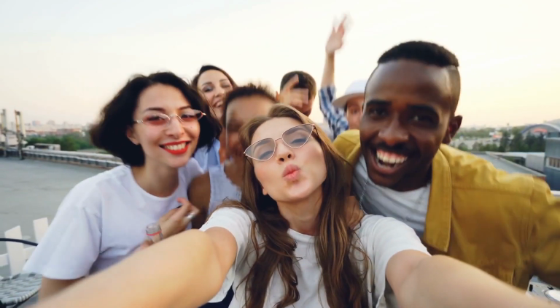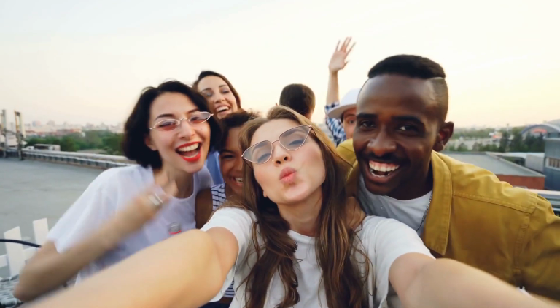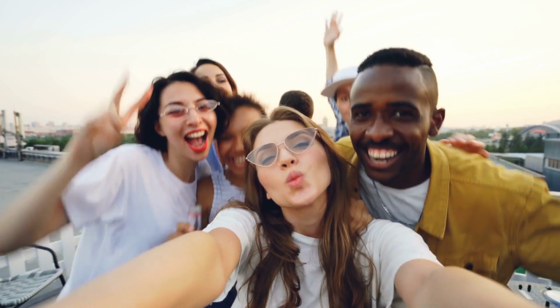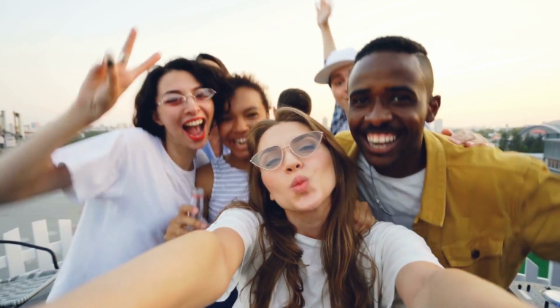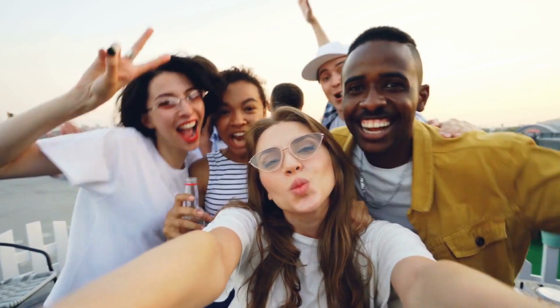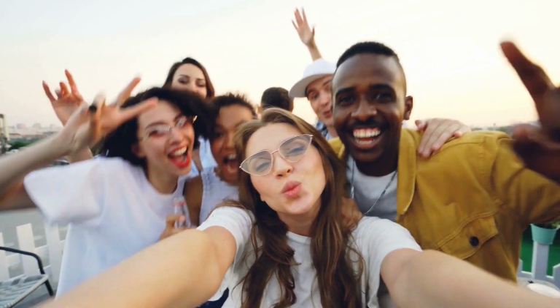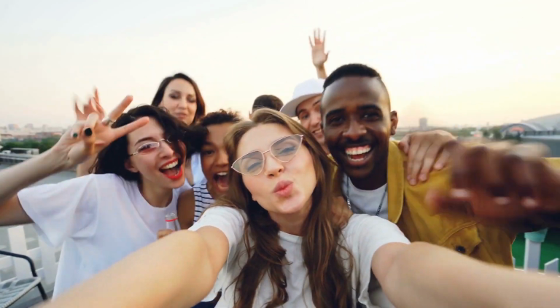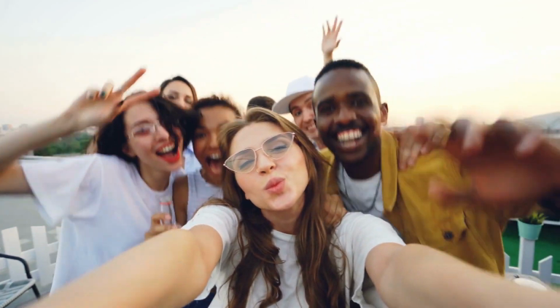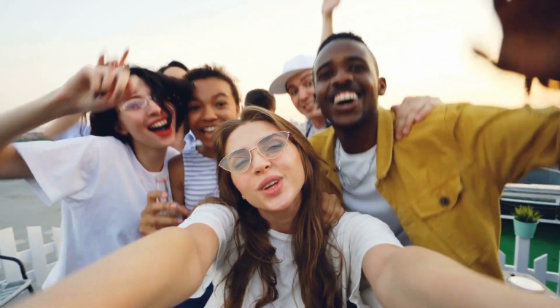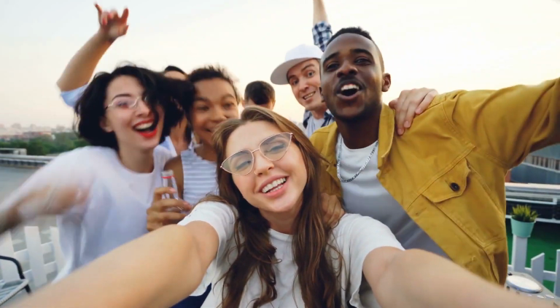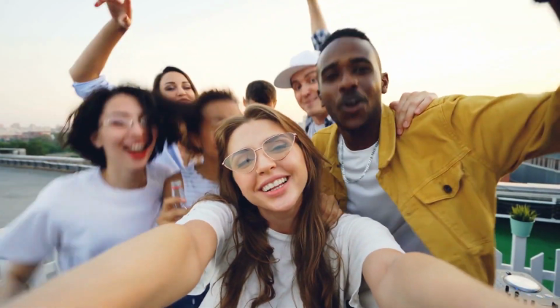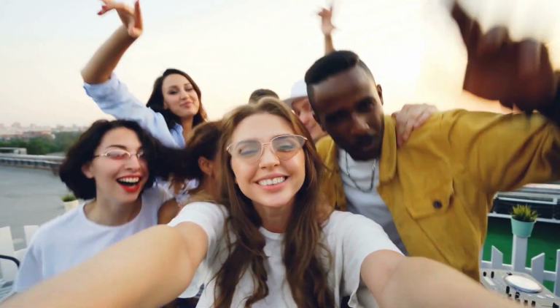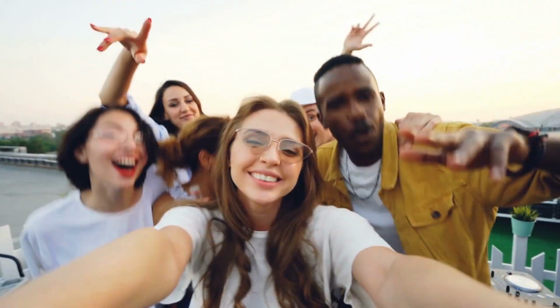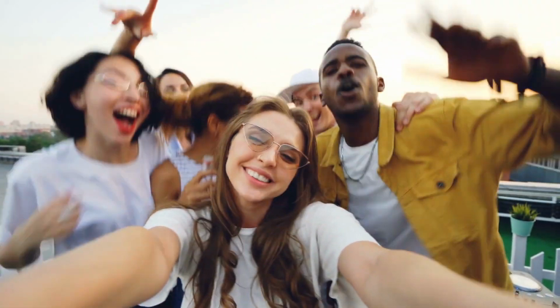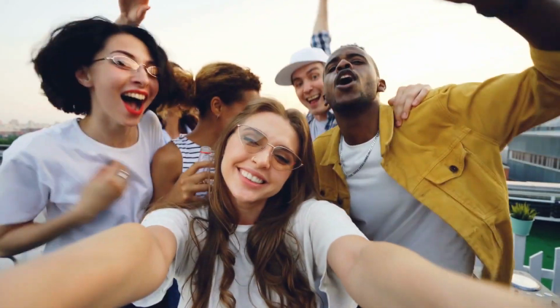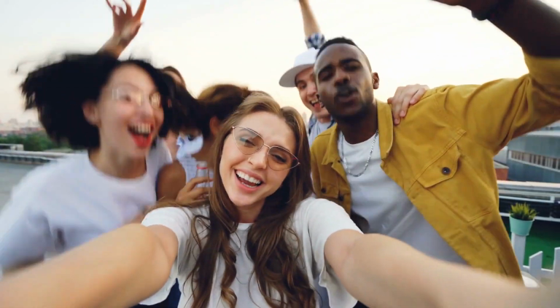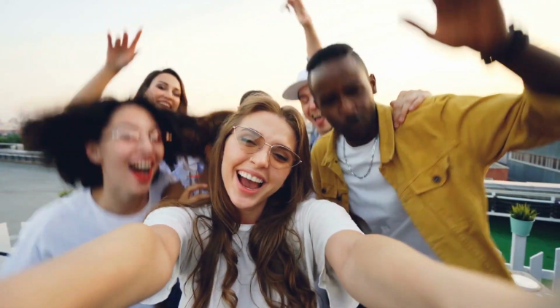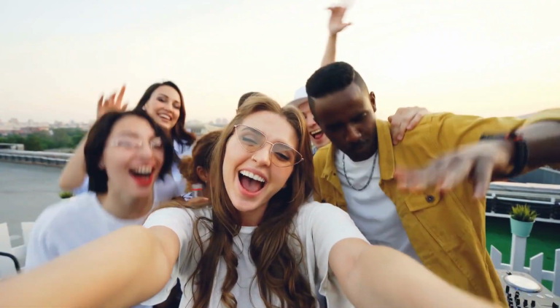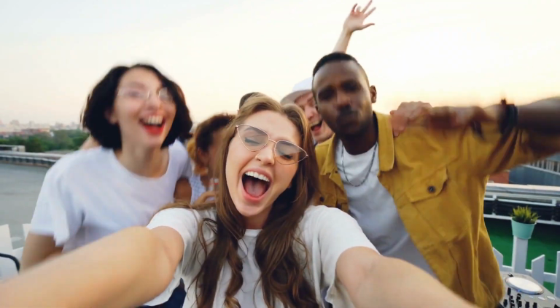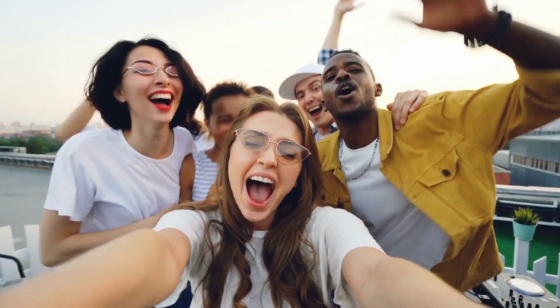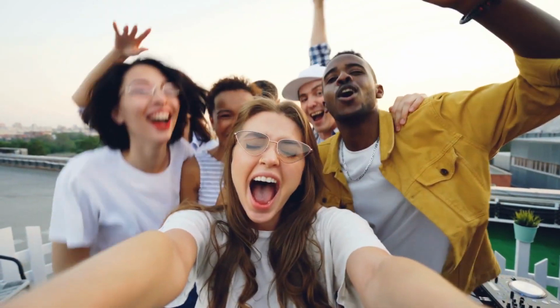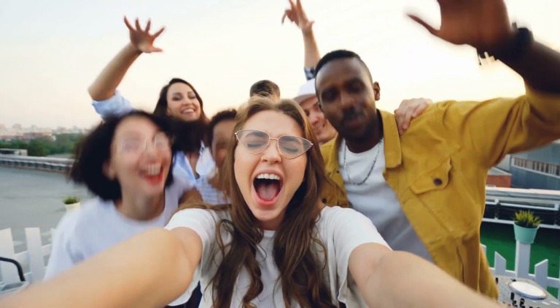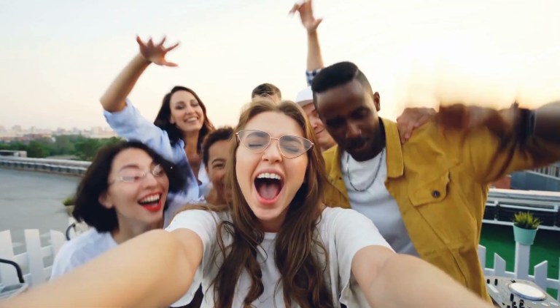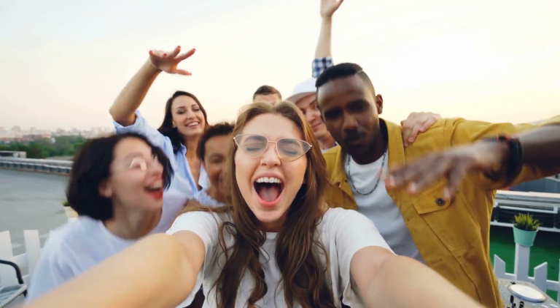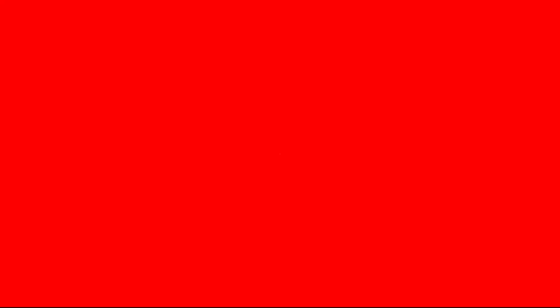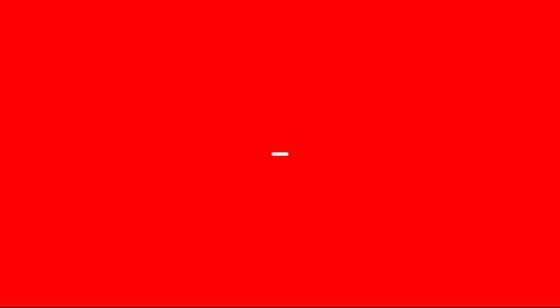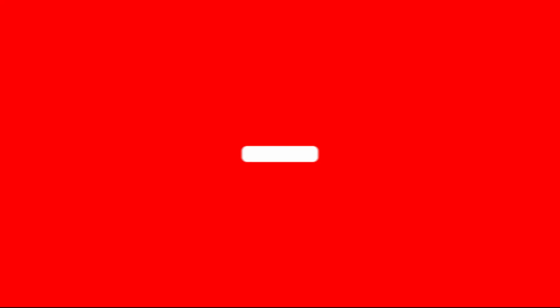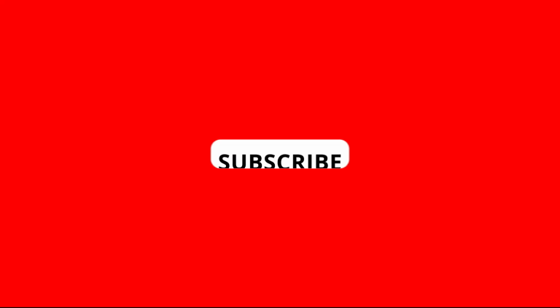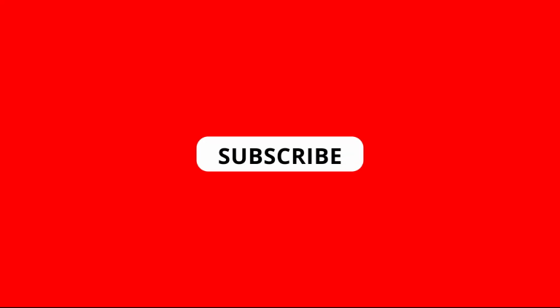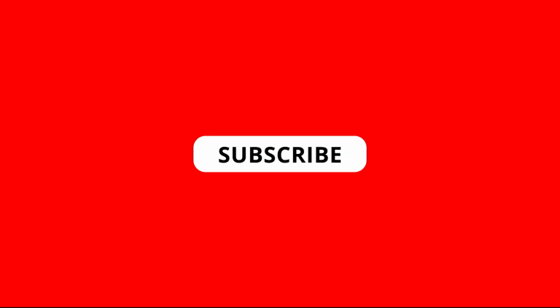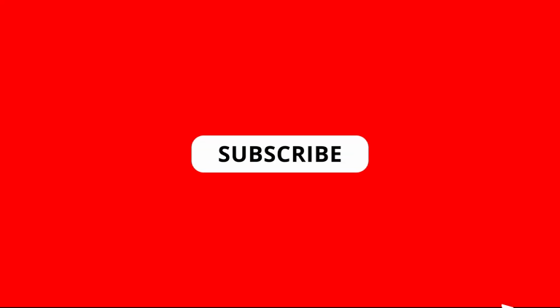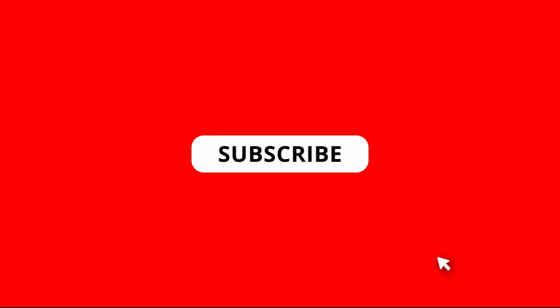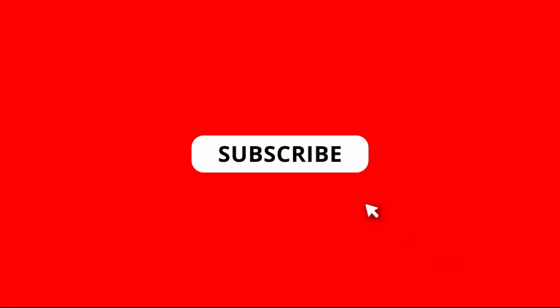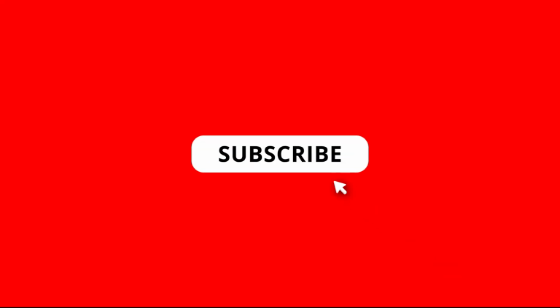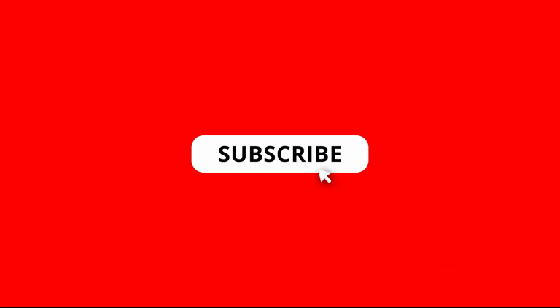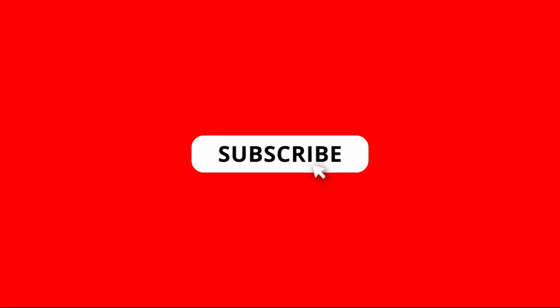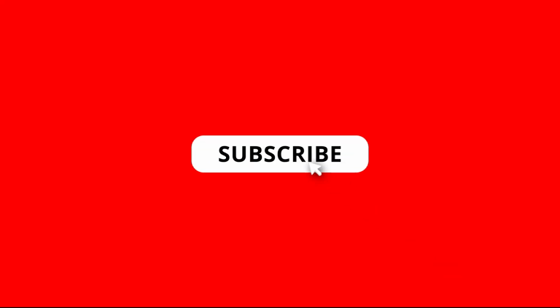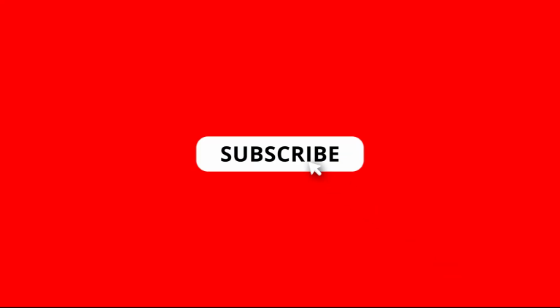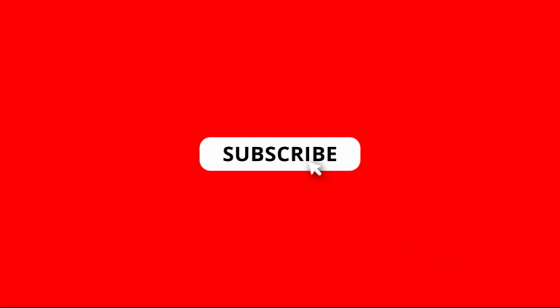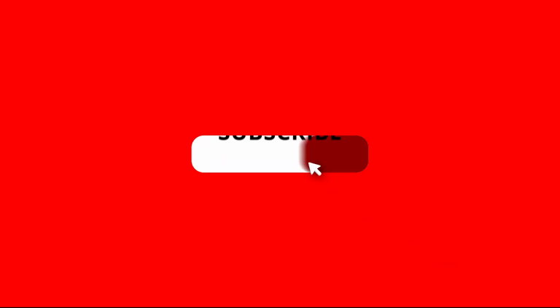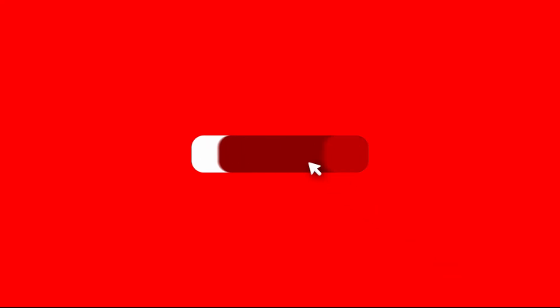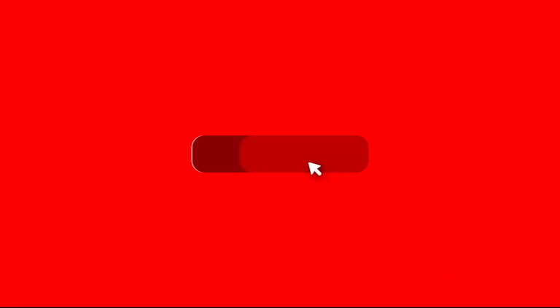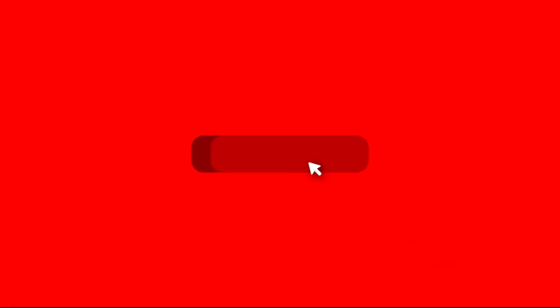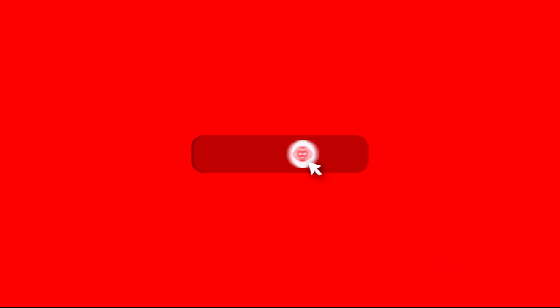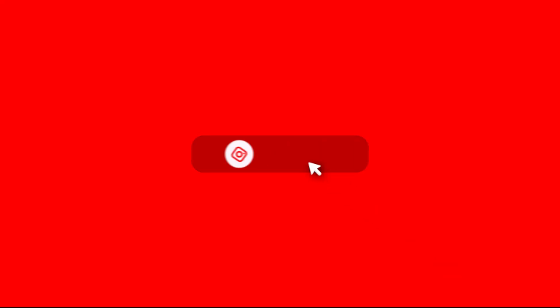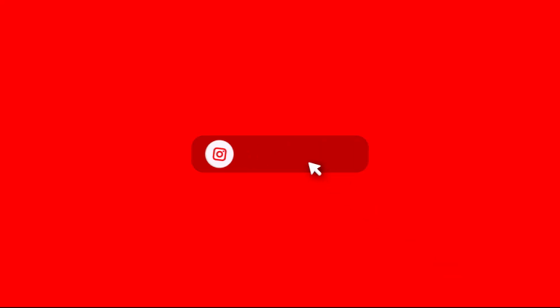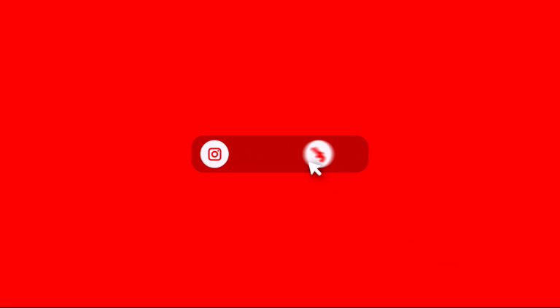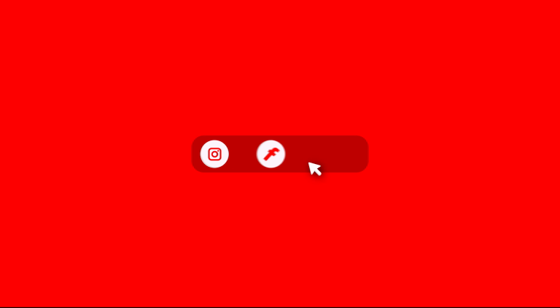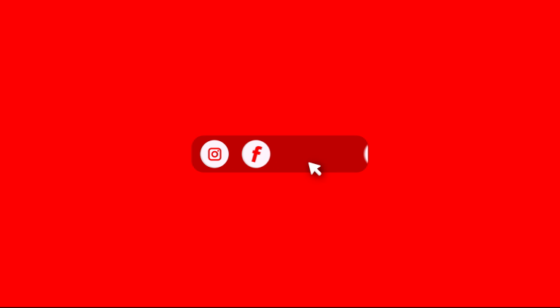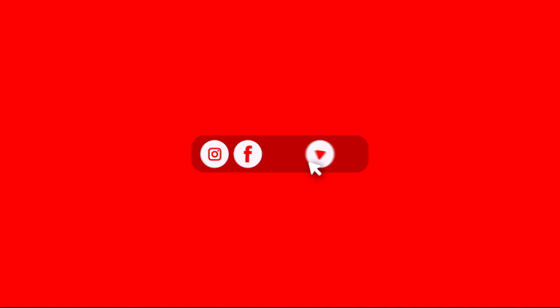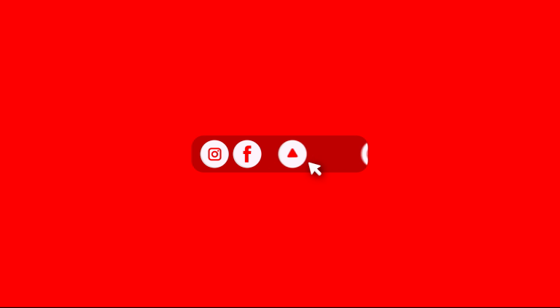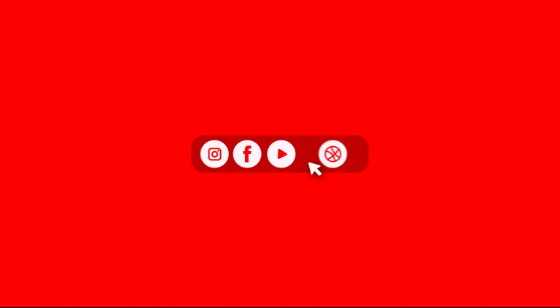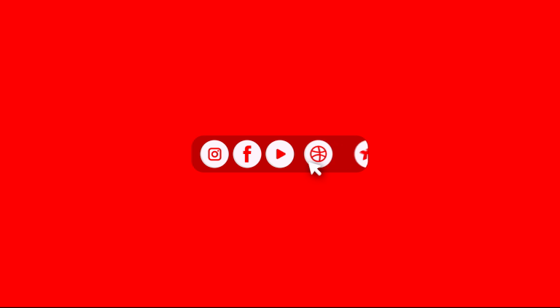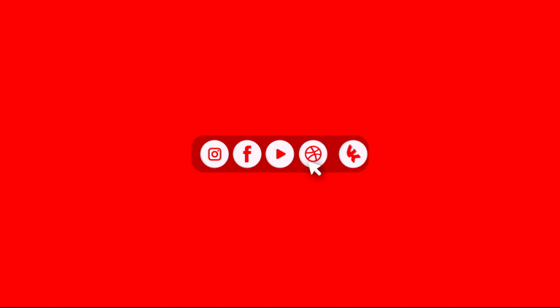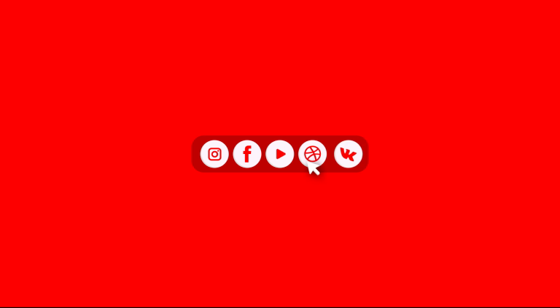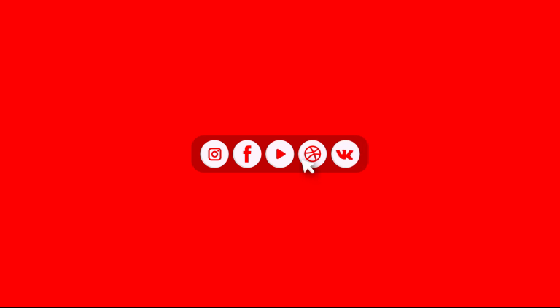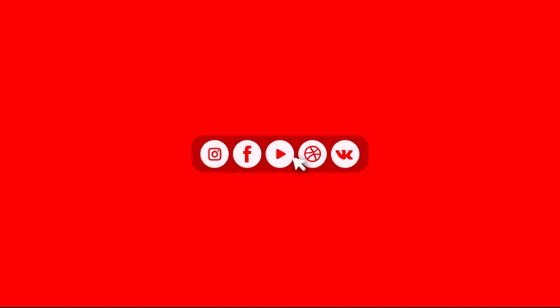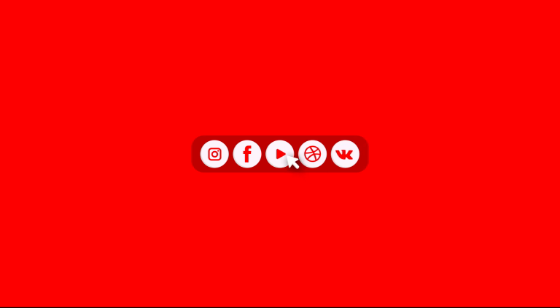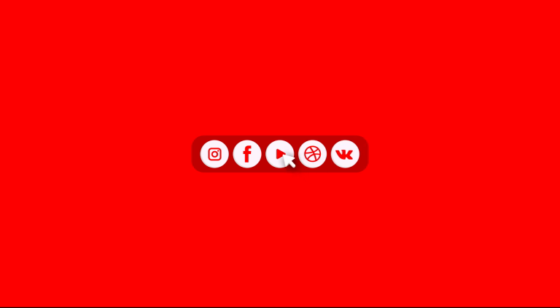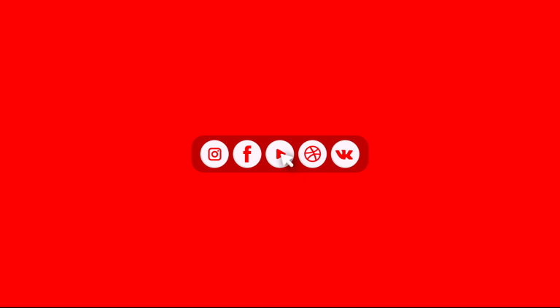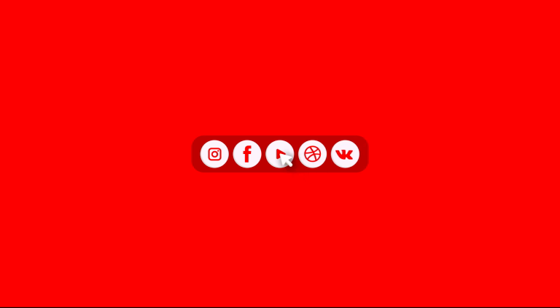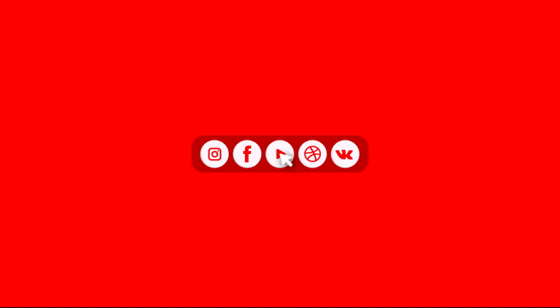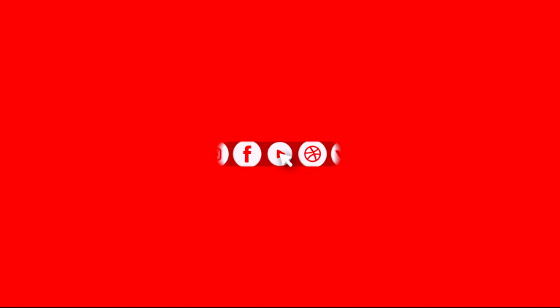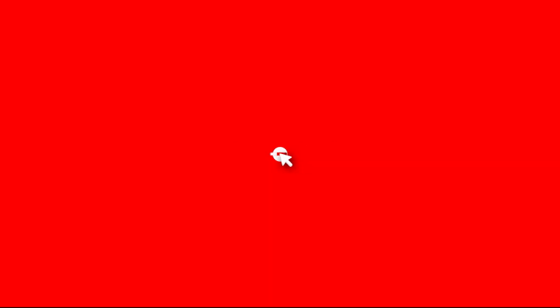We hope you've liked our shortlist of the top 5 vlogging cameras. If you'd like to see more of our latest videos, be sure to subscribe.